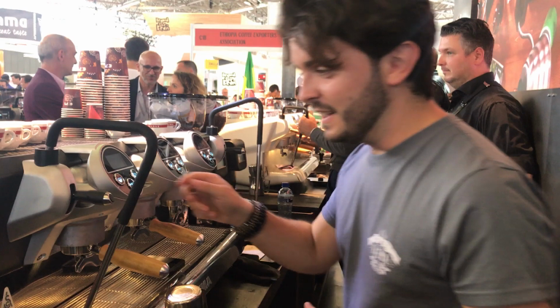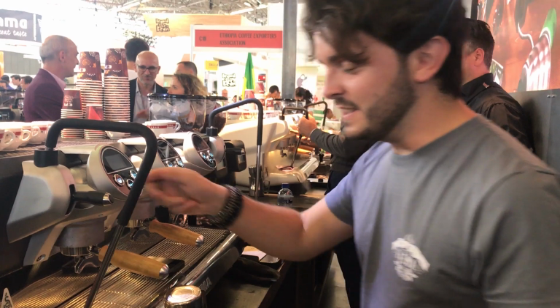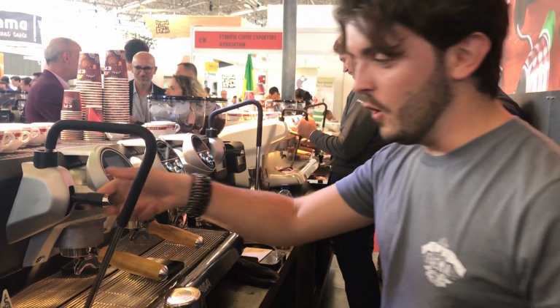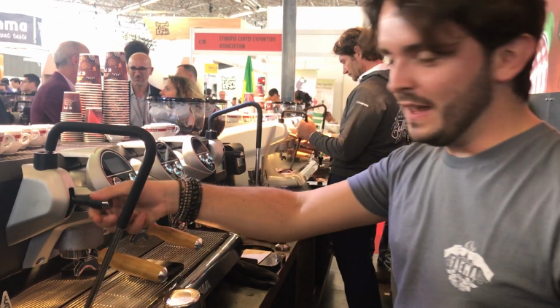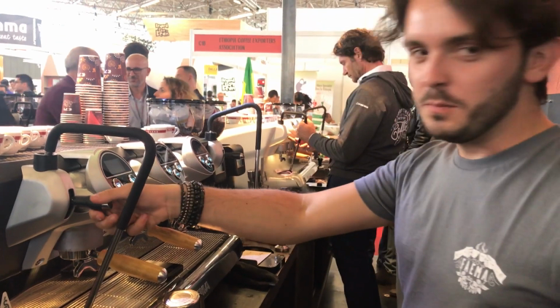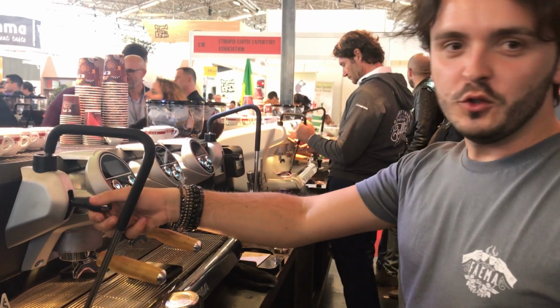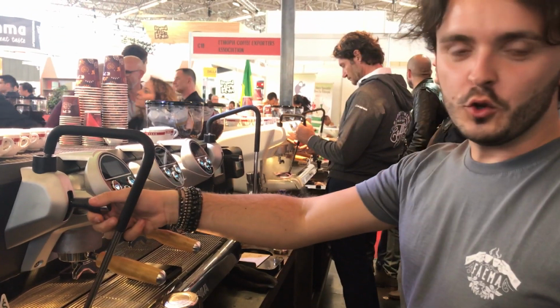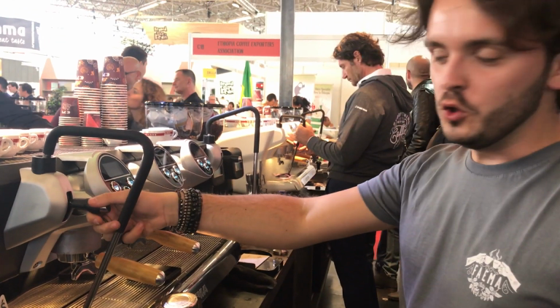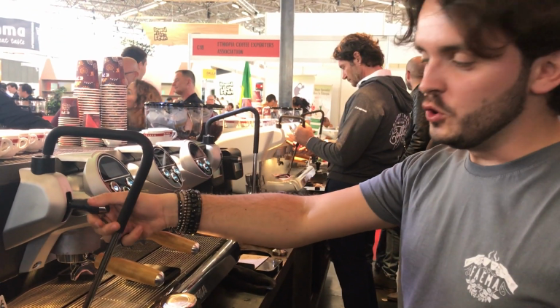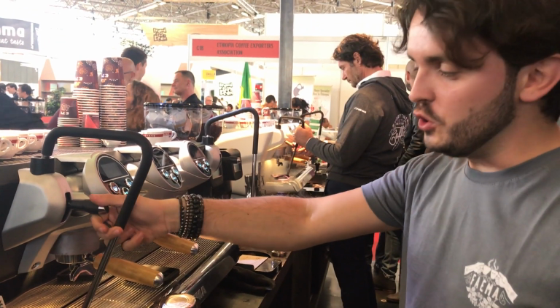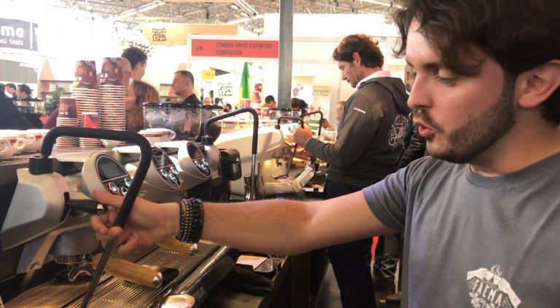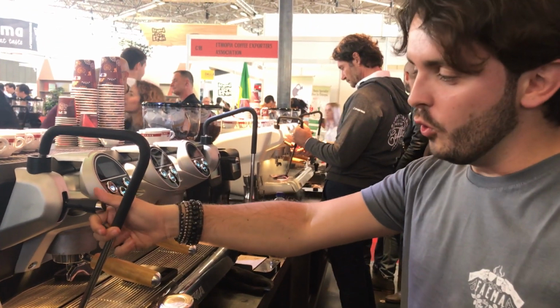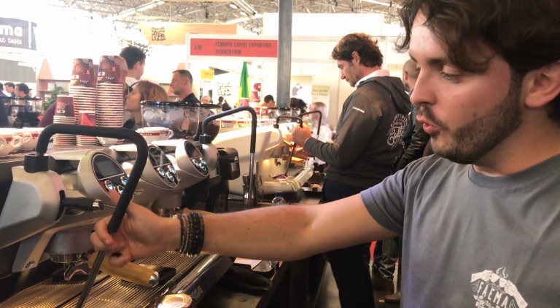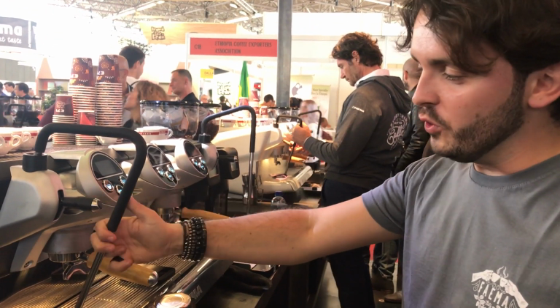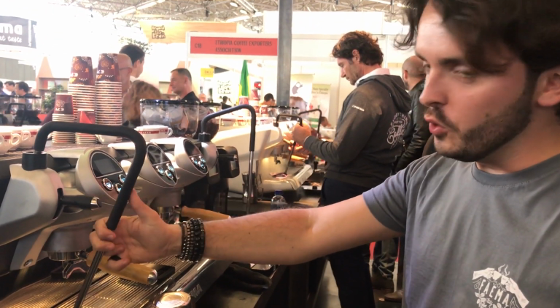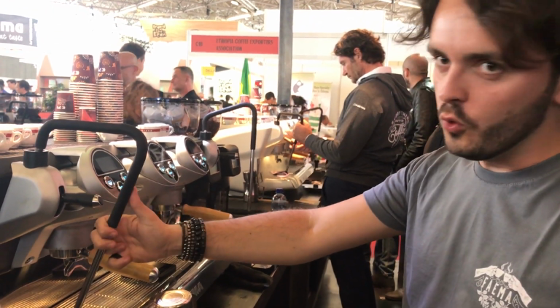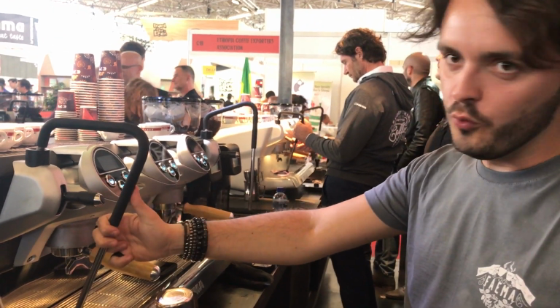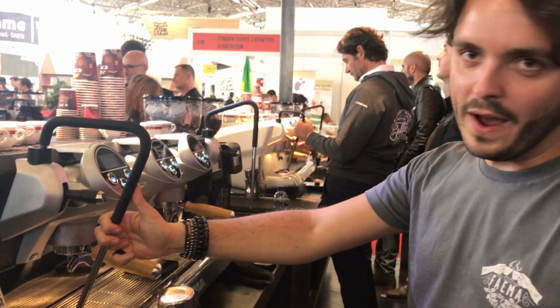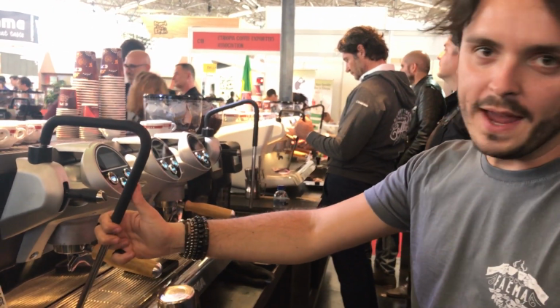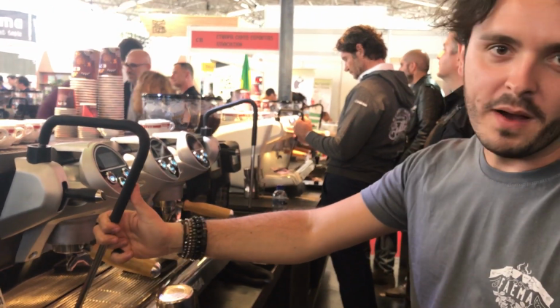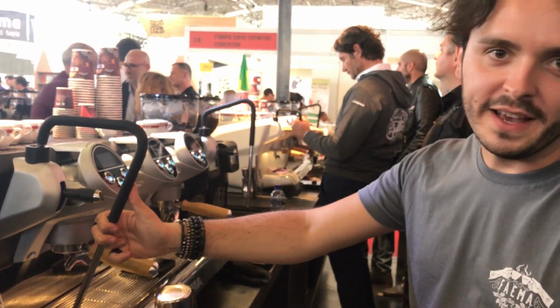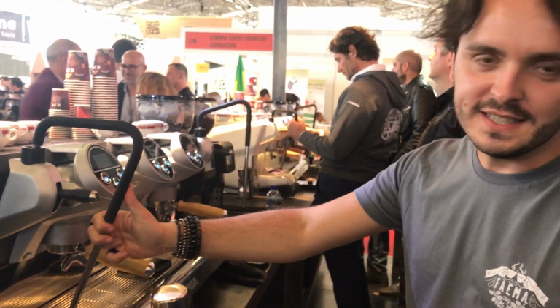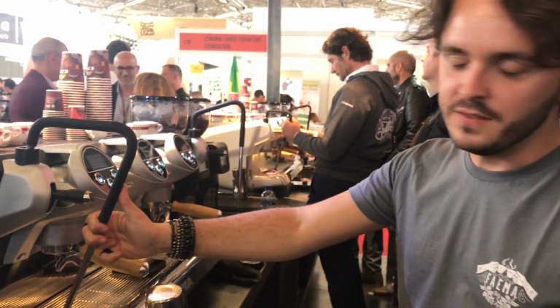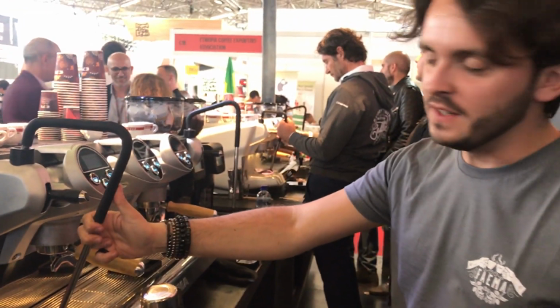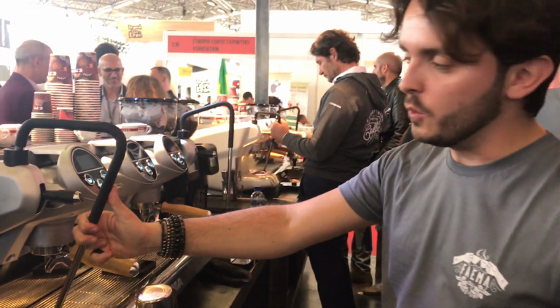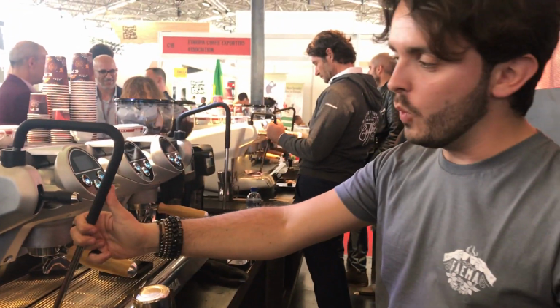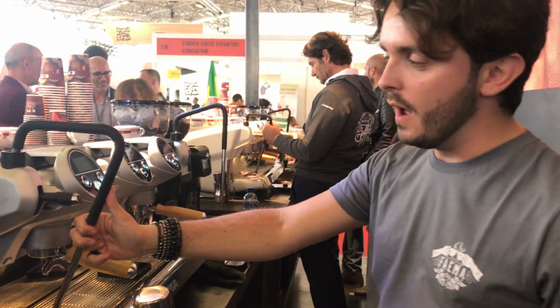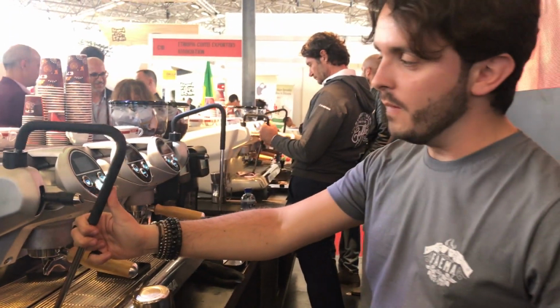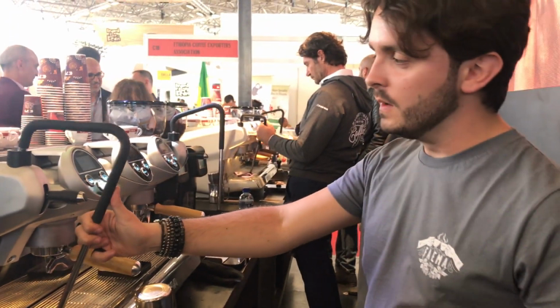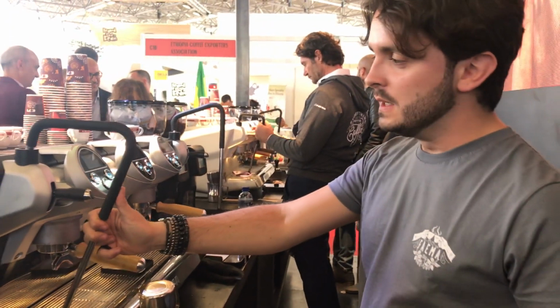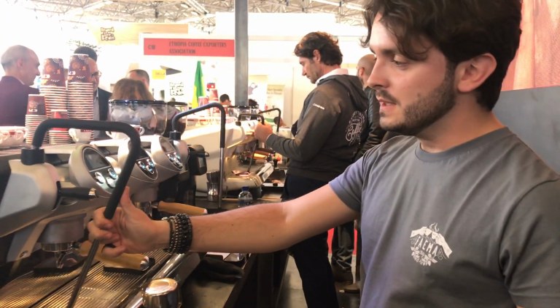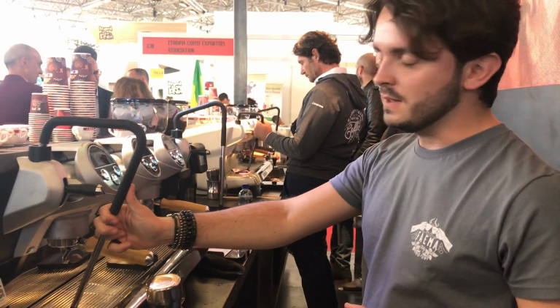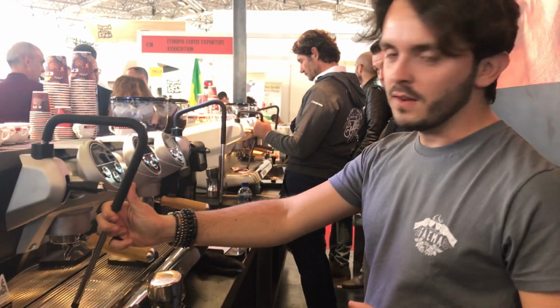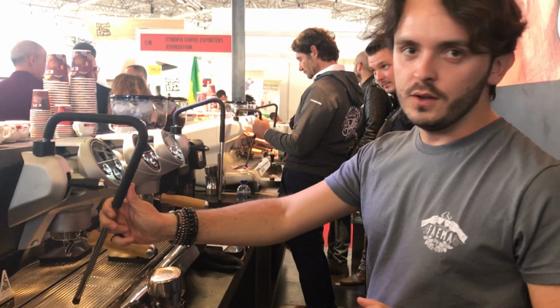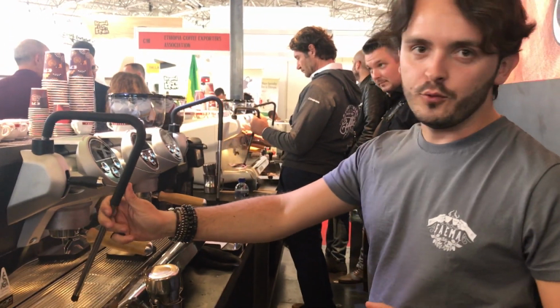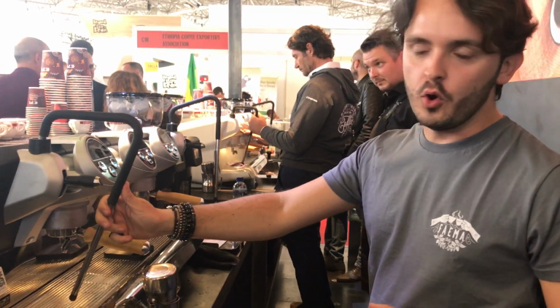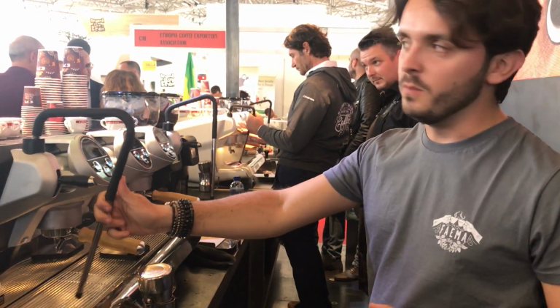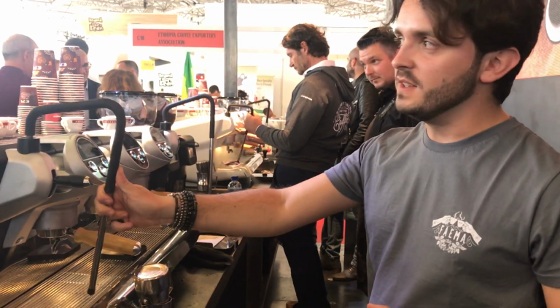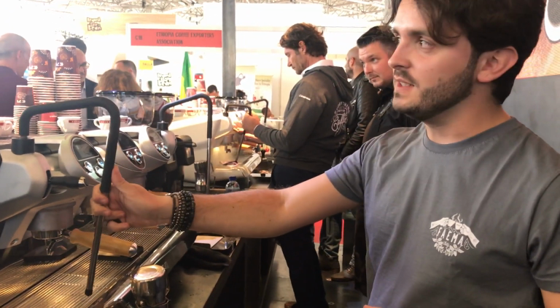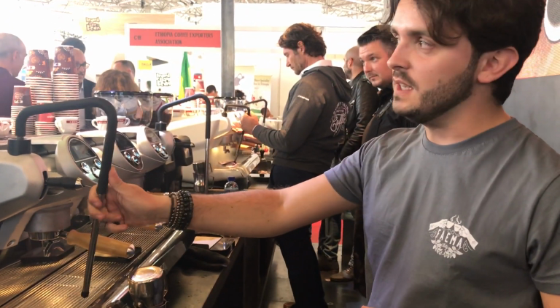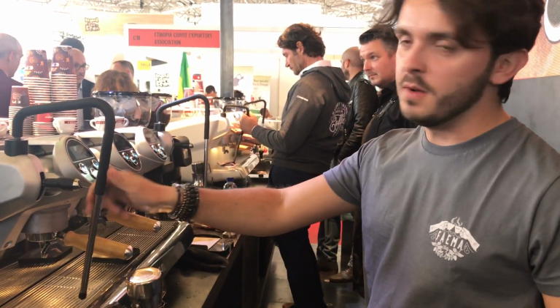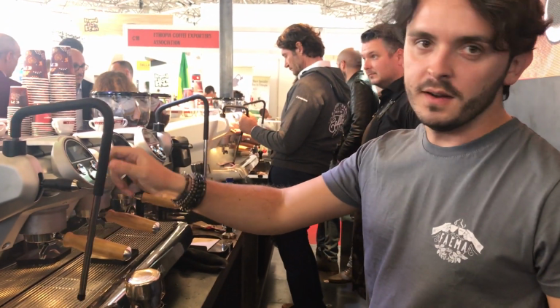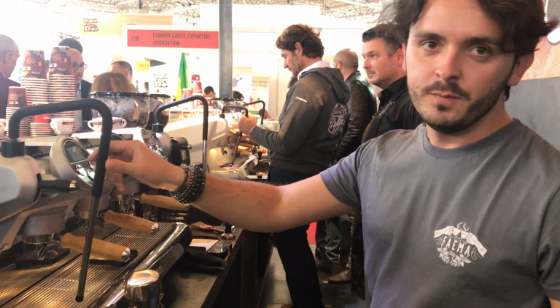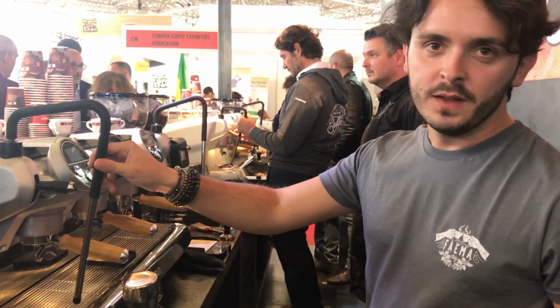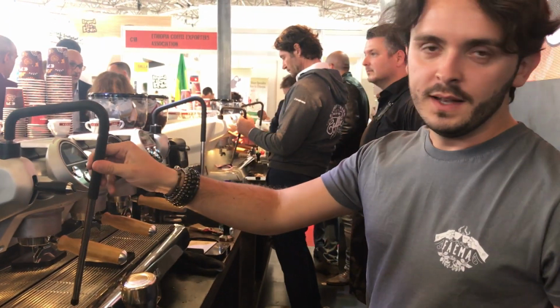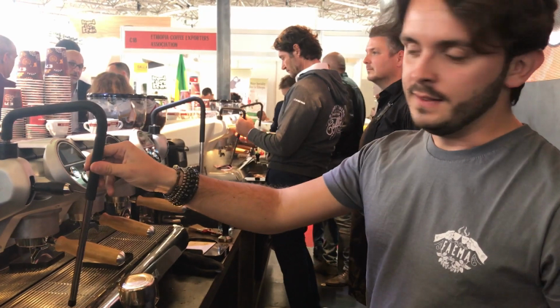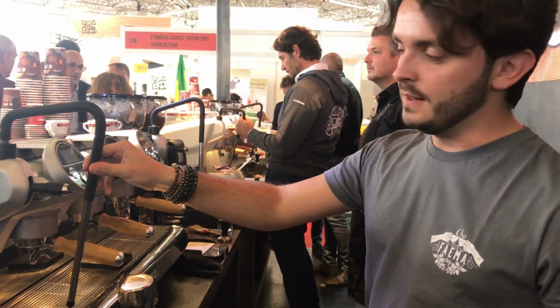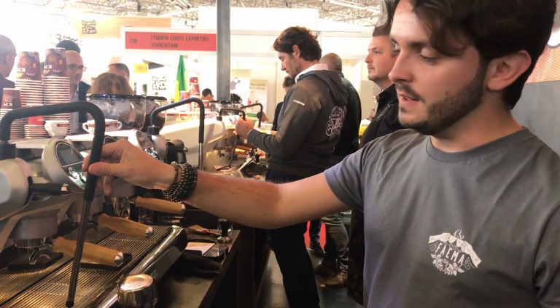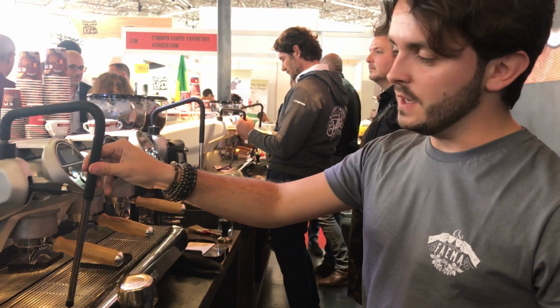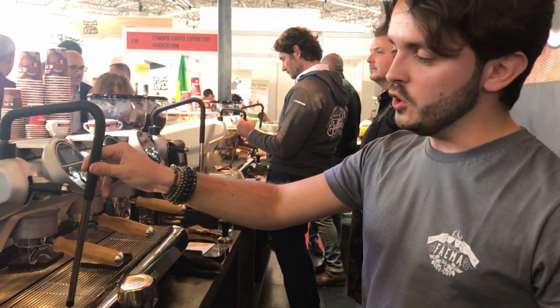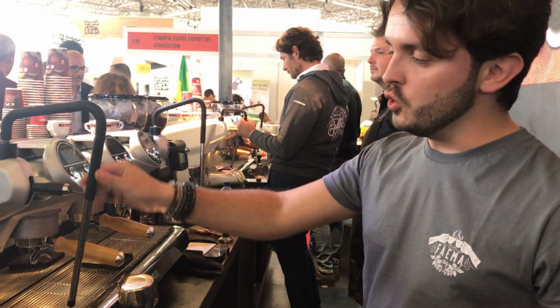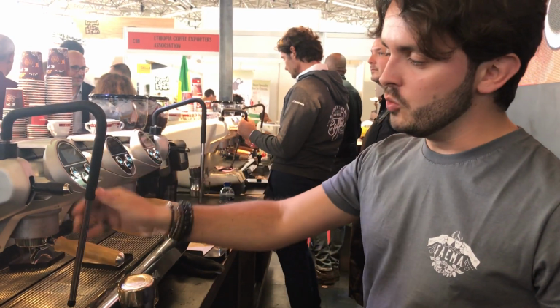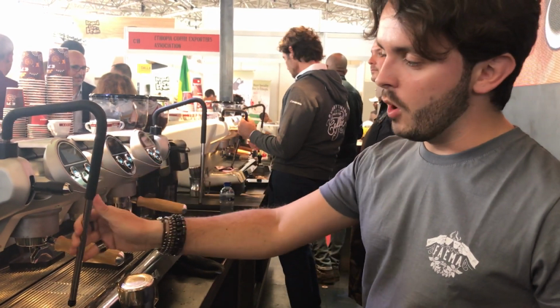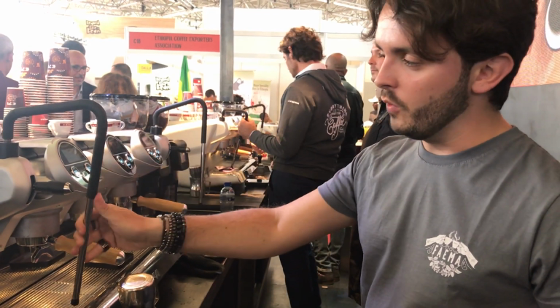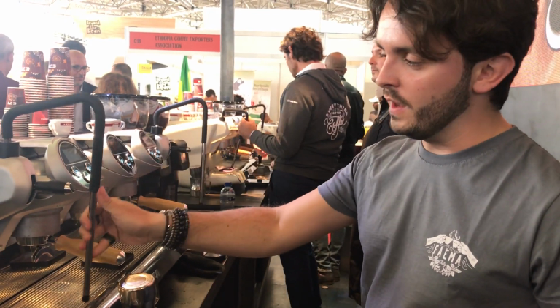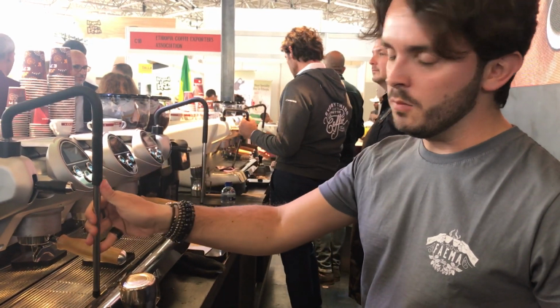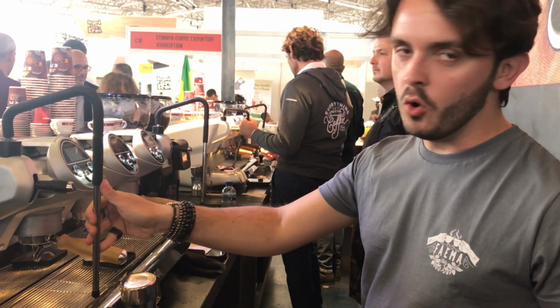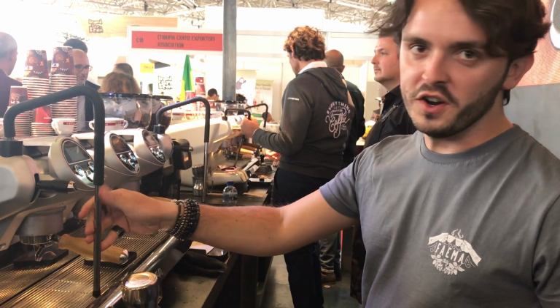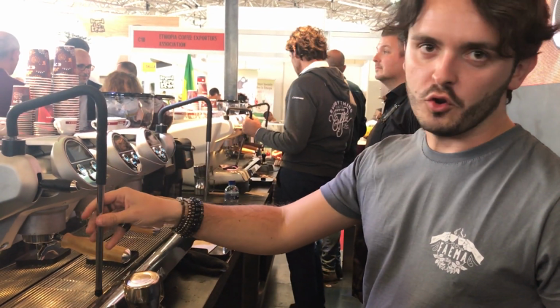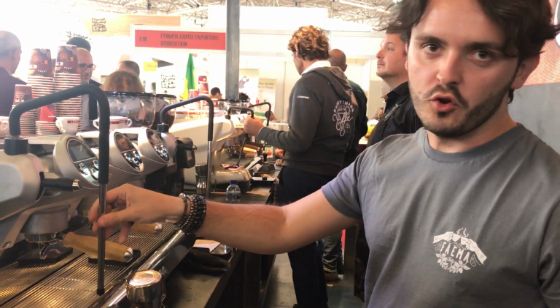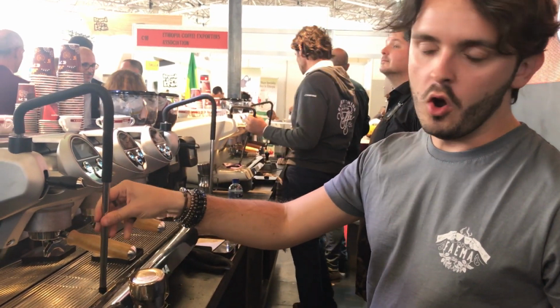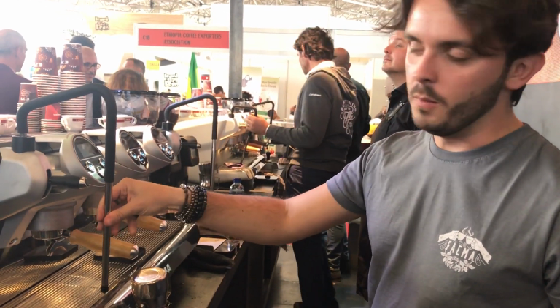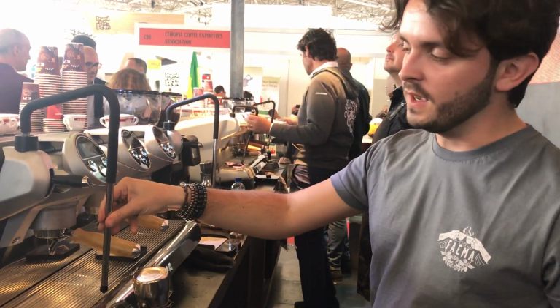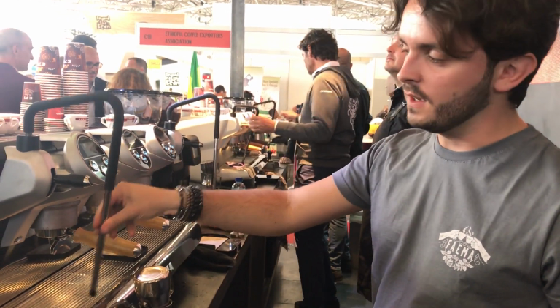Let me introduce you to the new Faema E71. Starting from the steamer, that is a new model, more ergonomic.